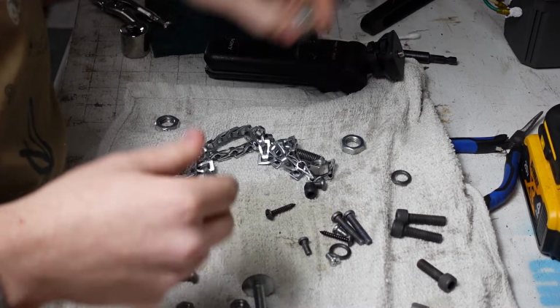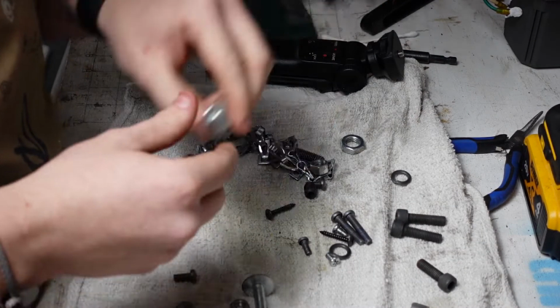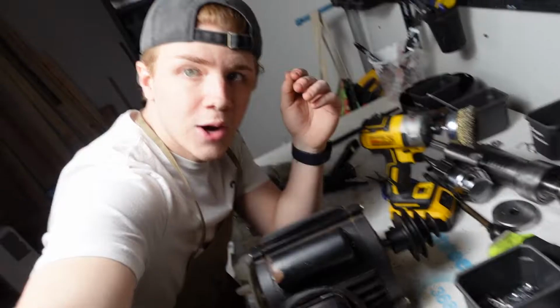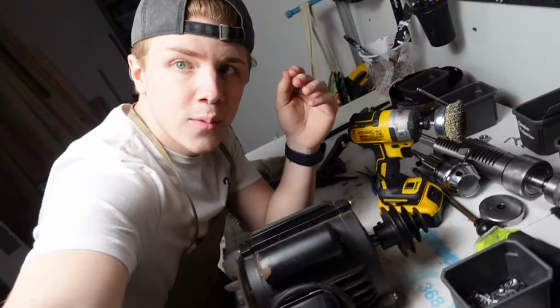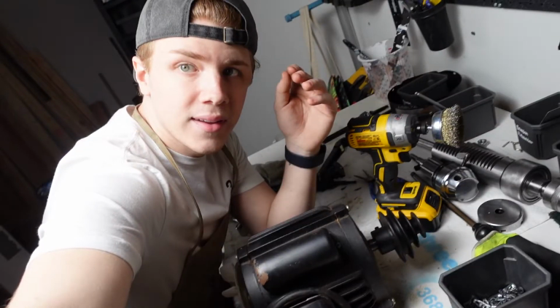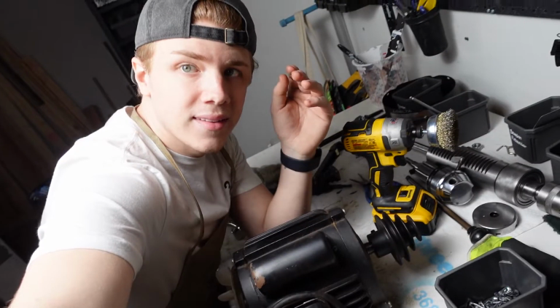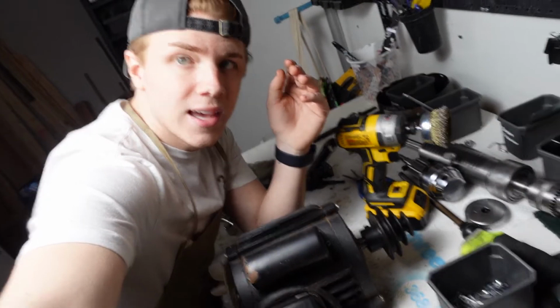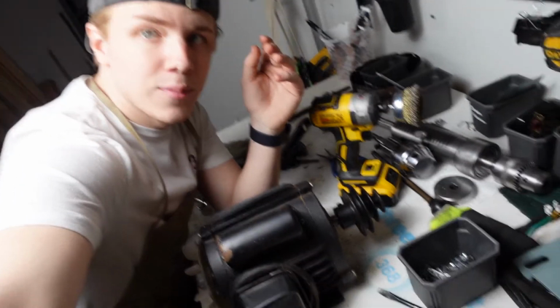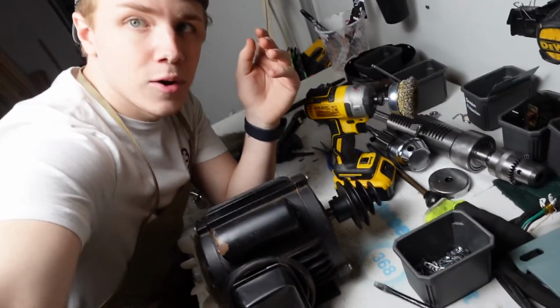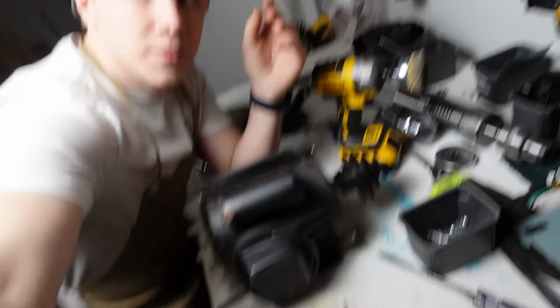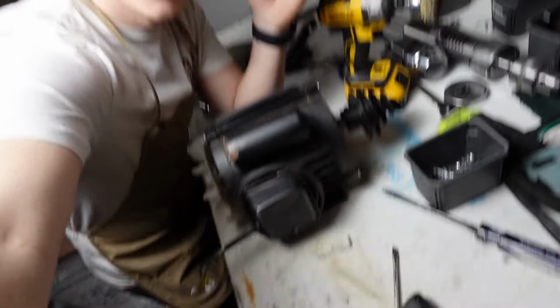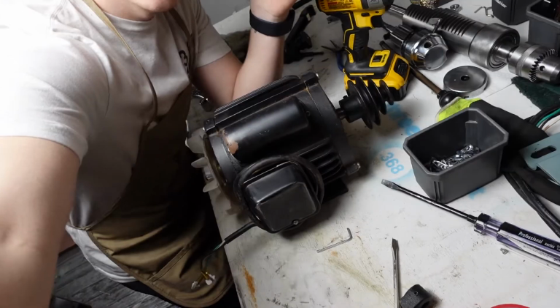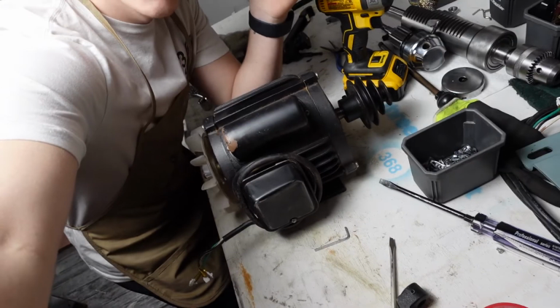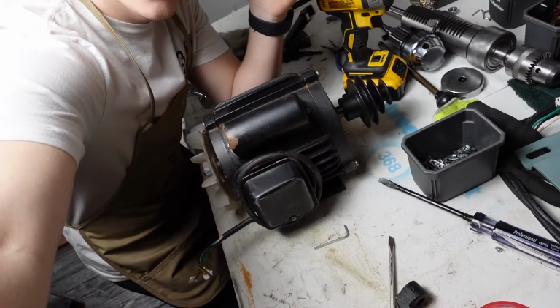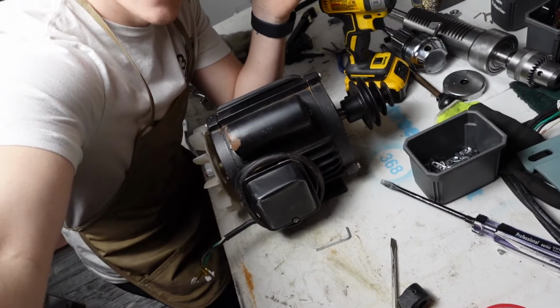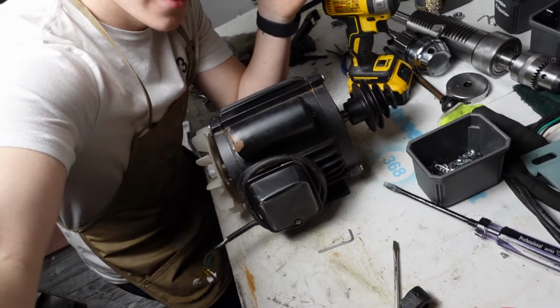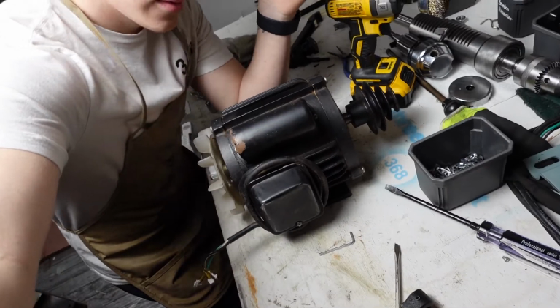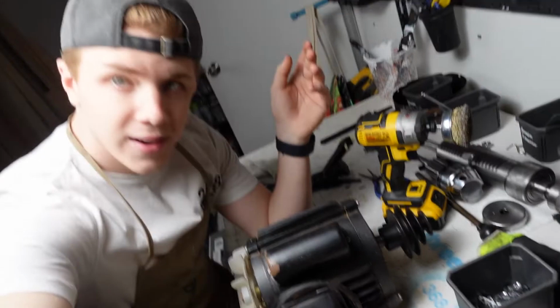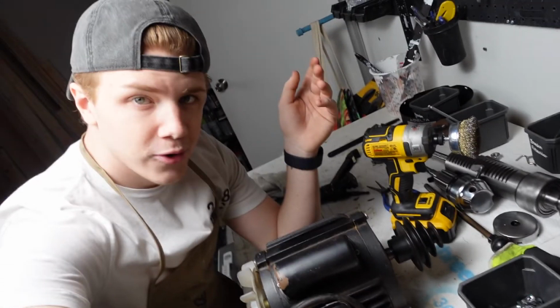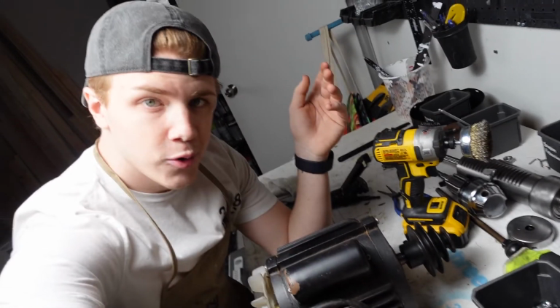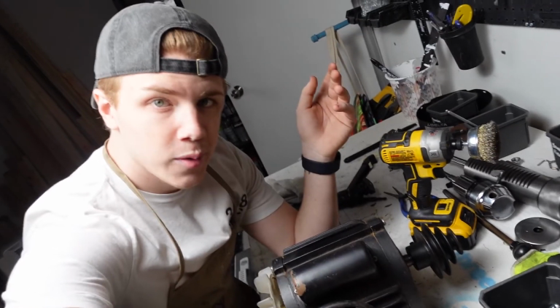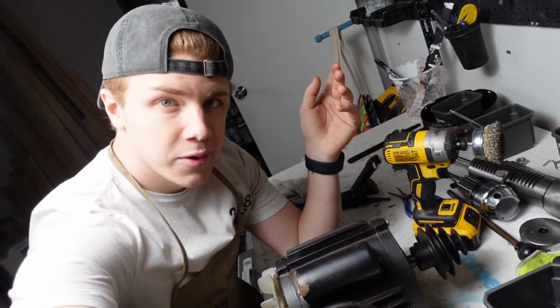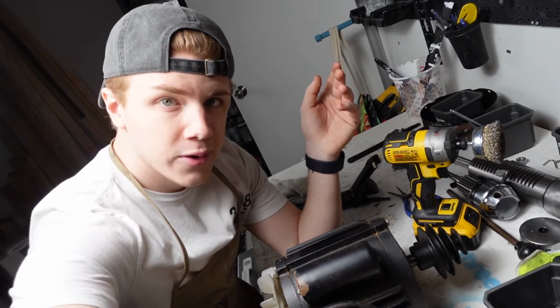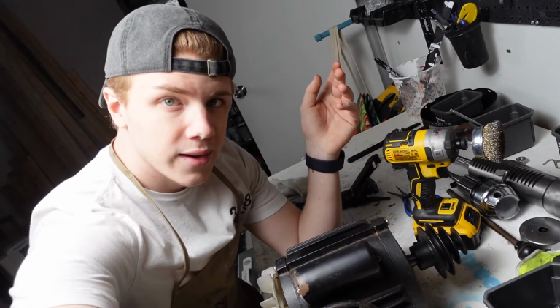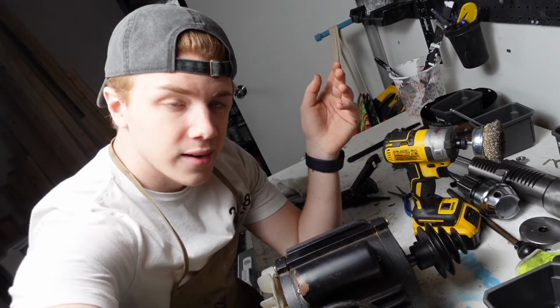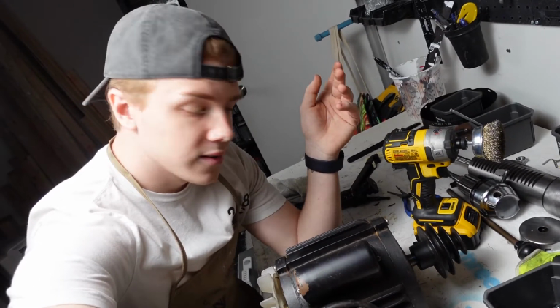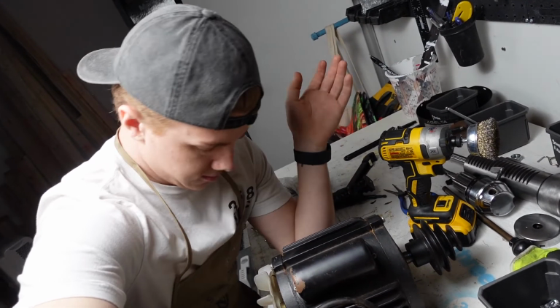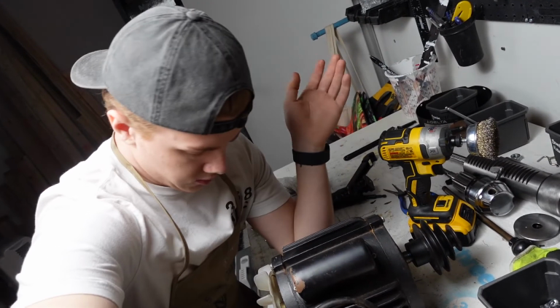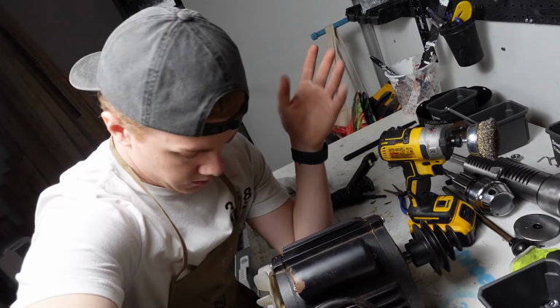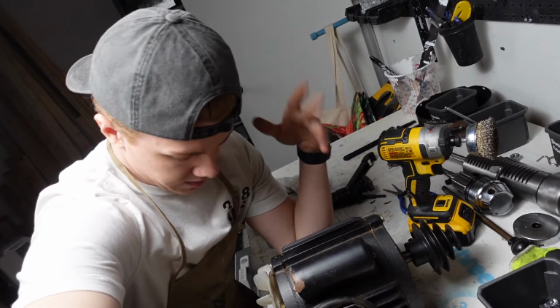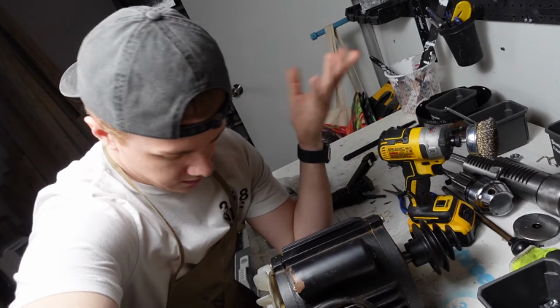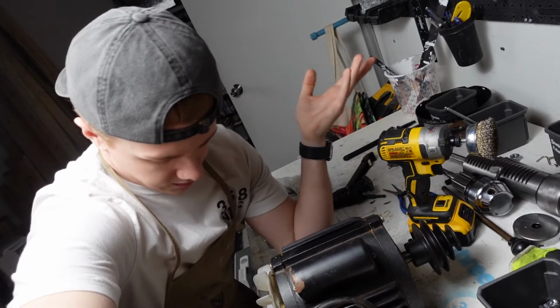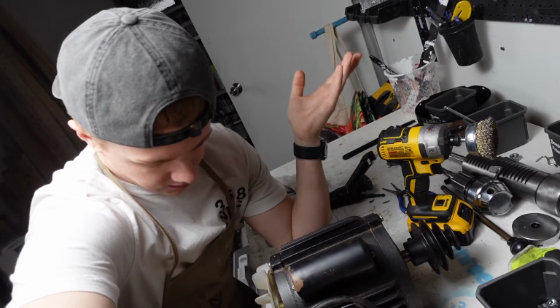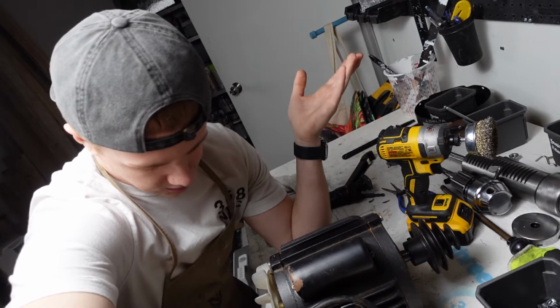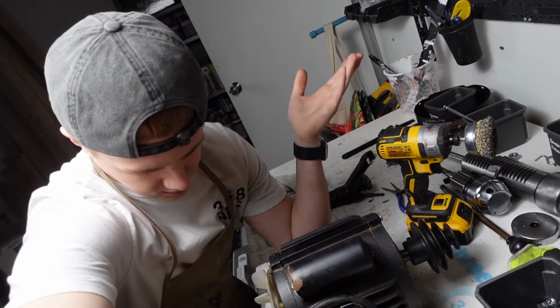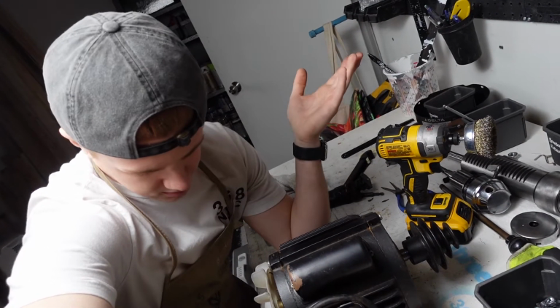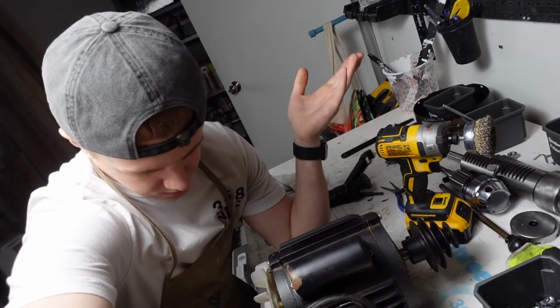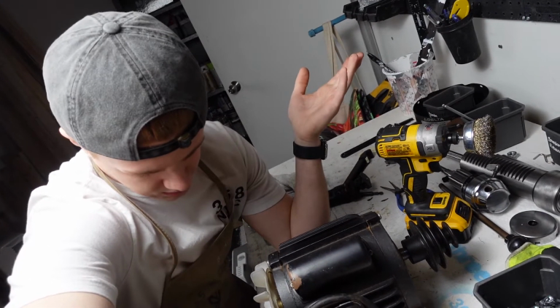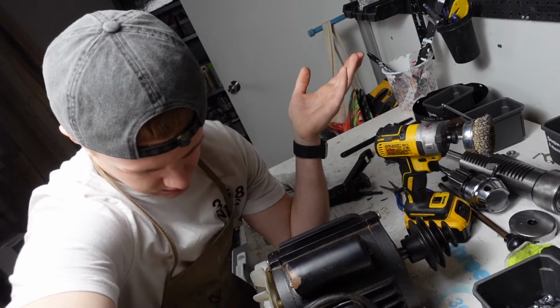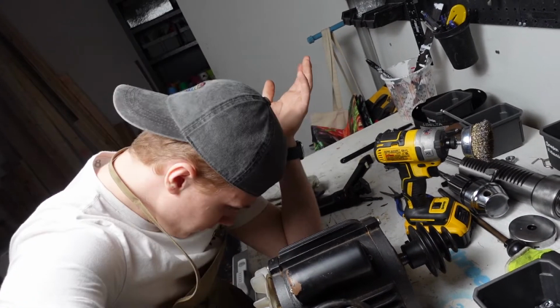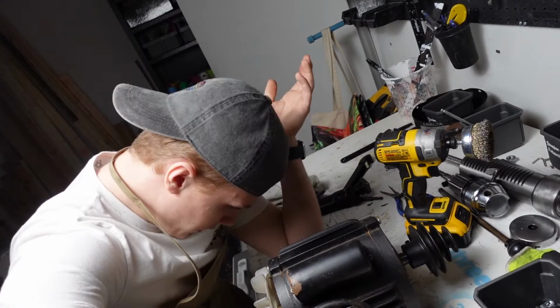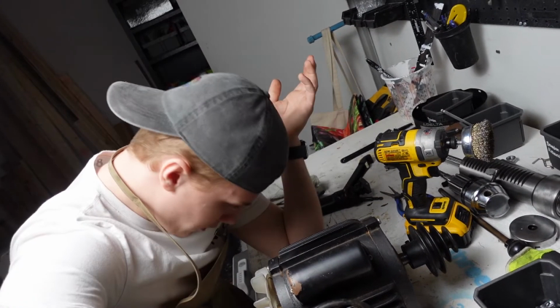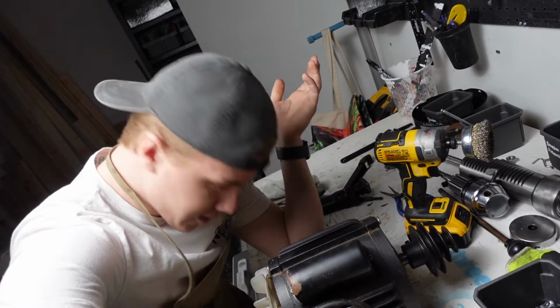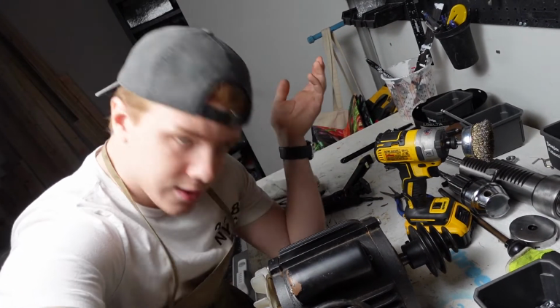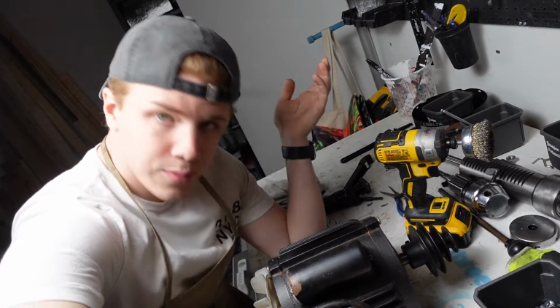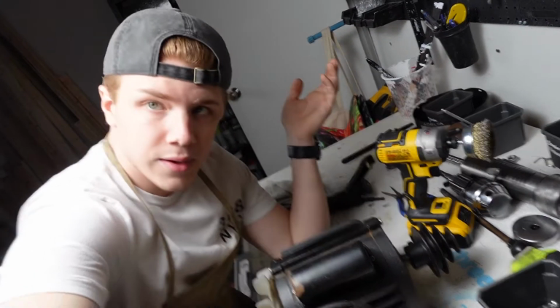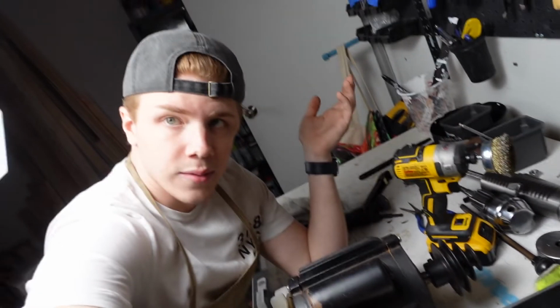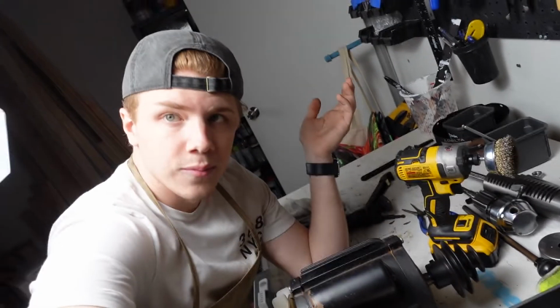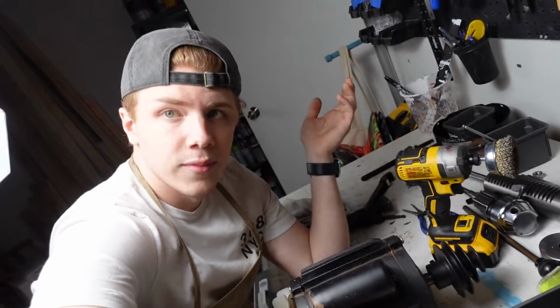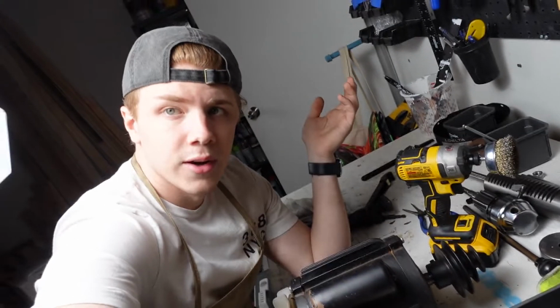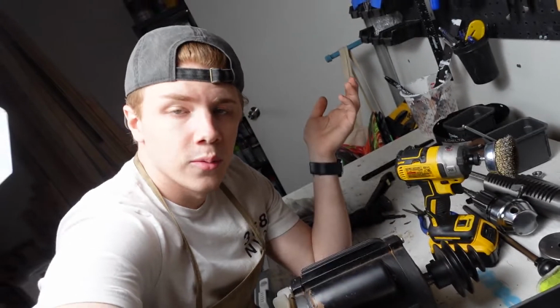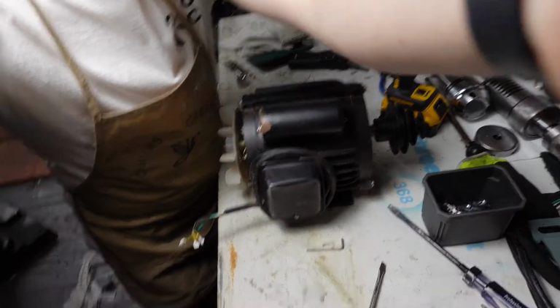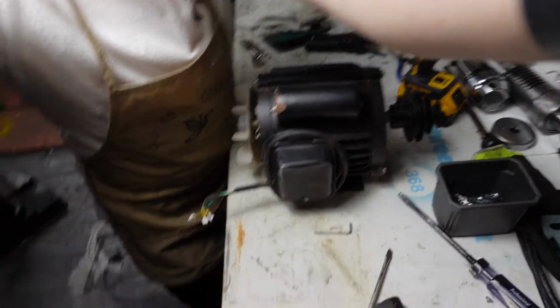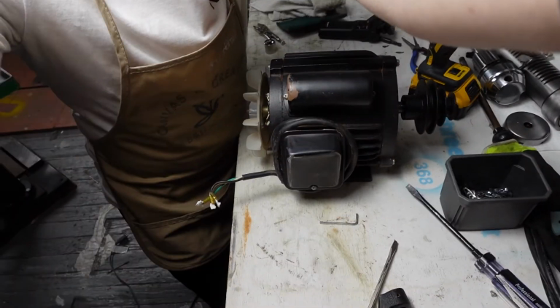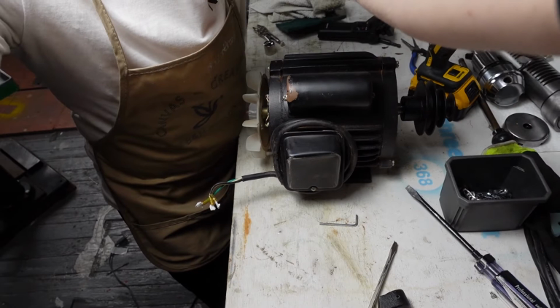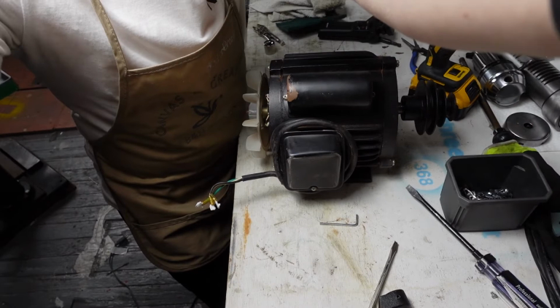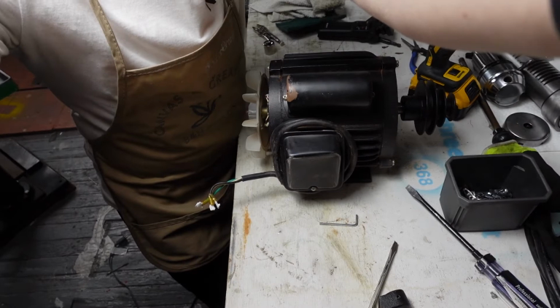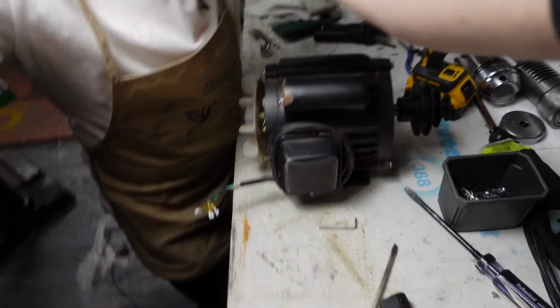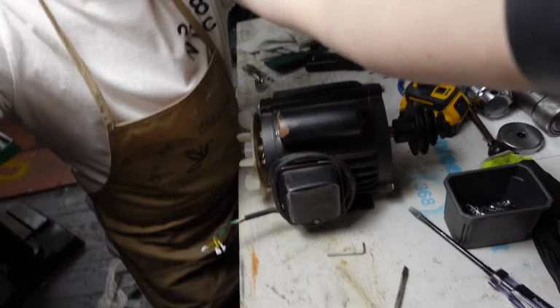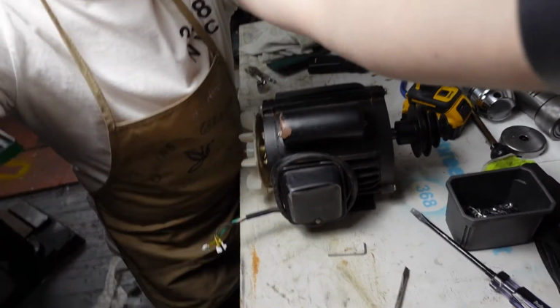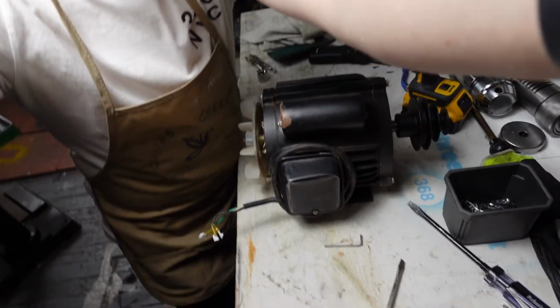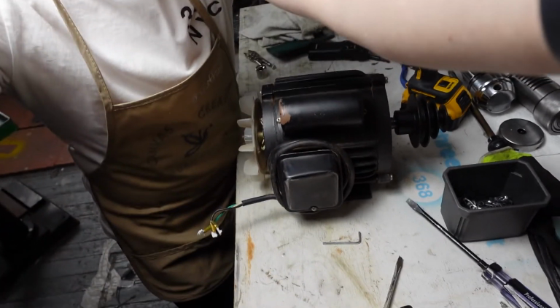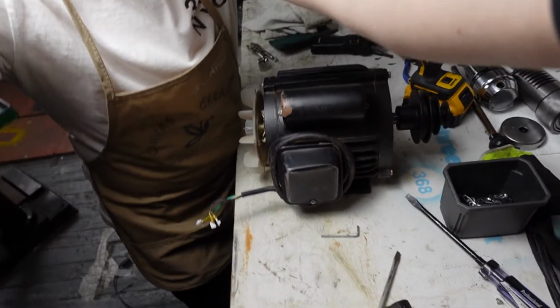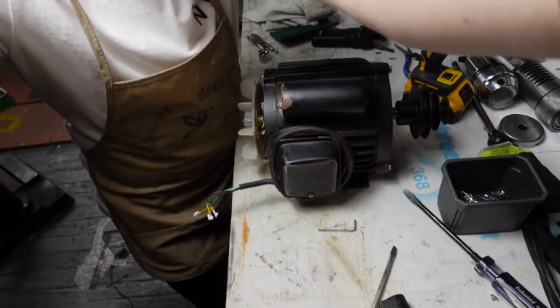Now we get to take apart Mr. Motor. I don't know what I'm doing here, or with anything here, but how hard could it be? If a machine can do it, so can I.